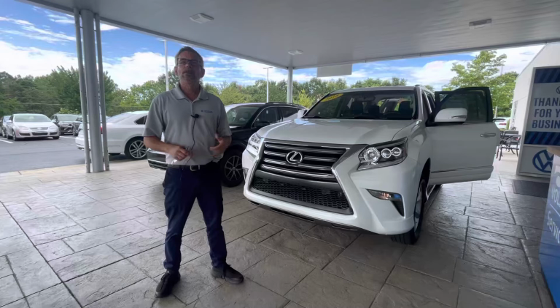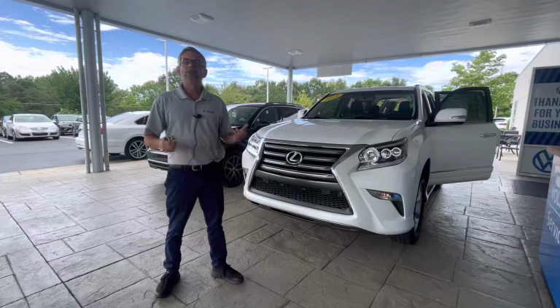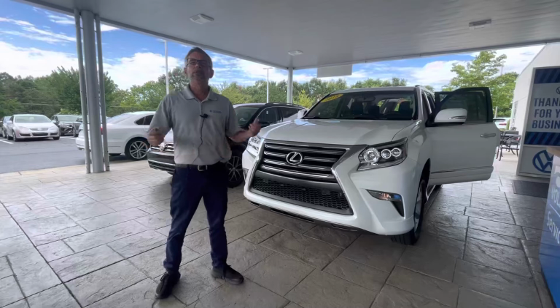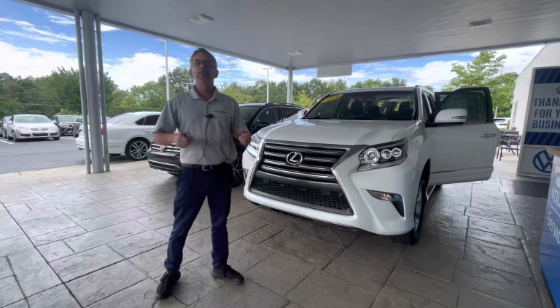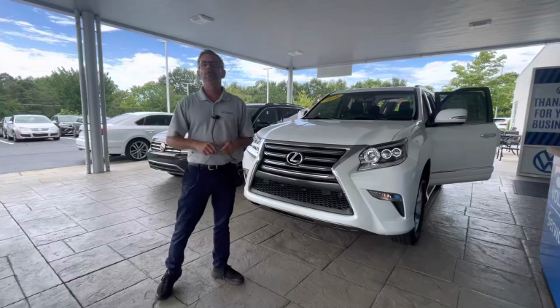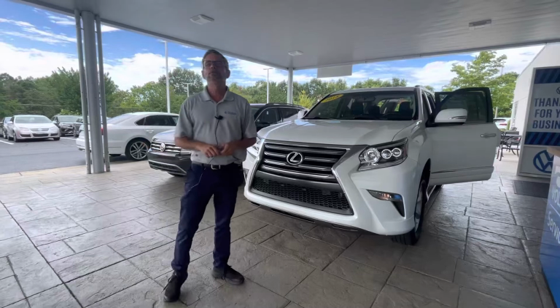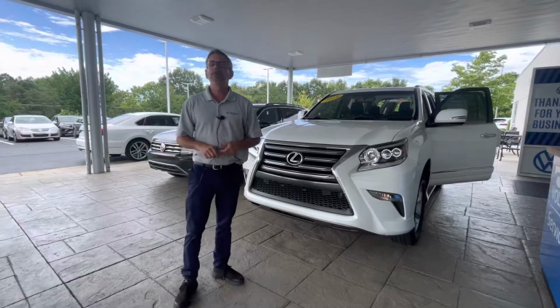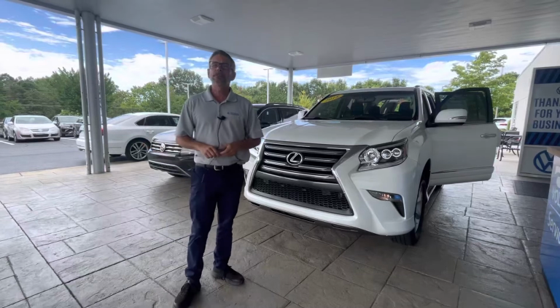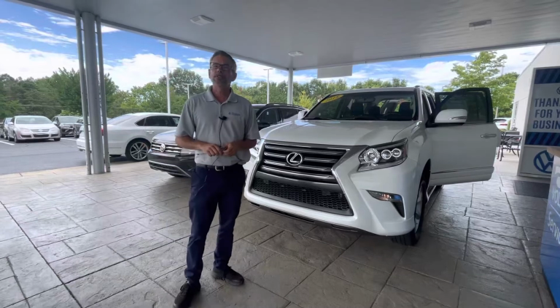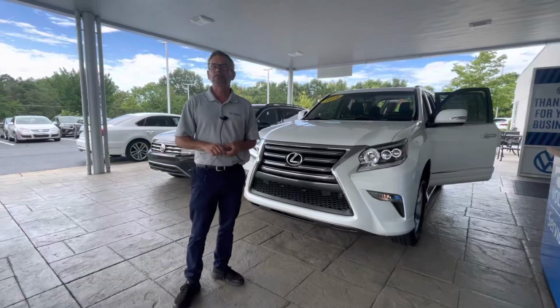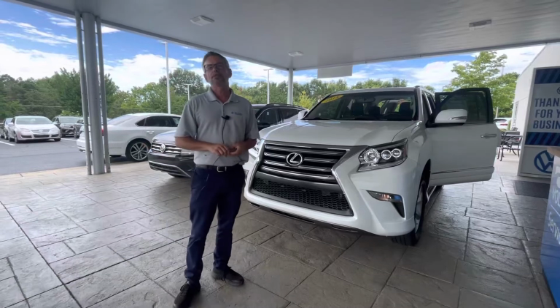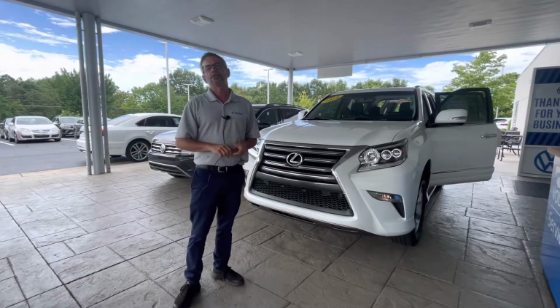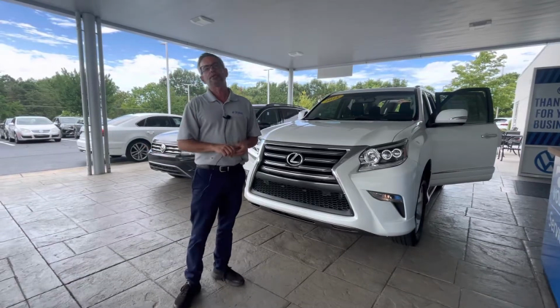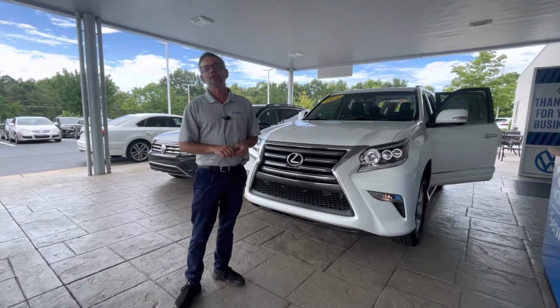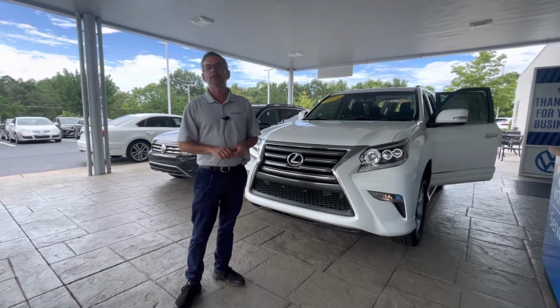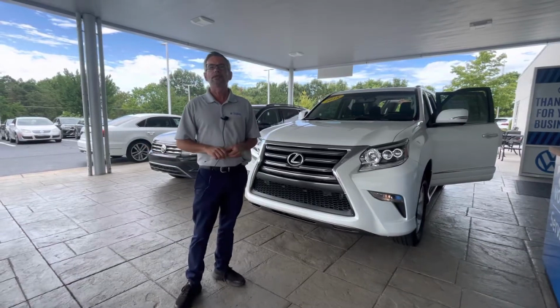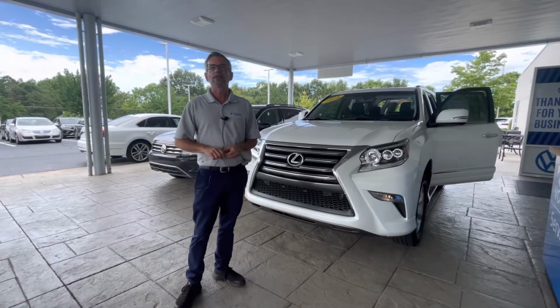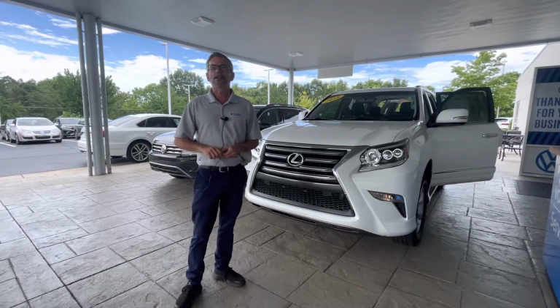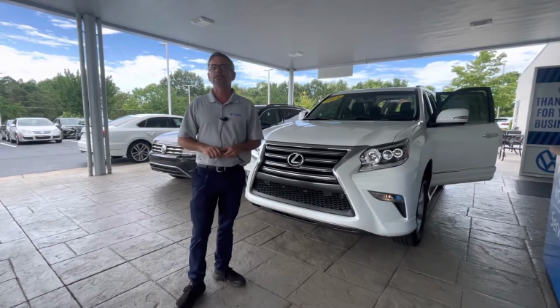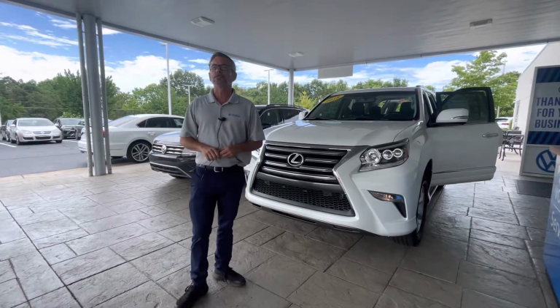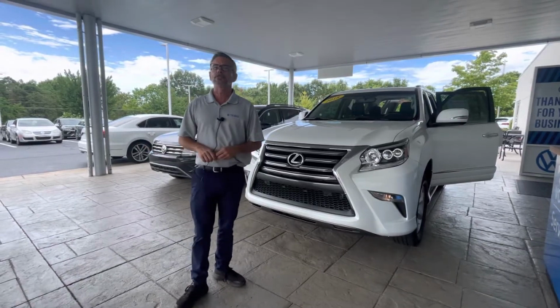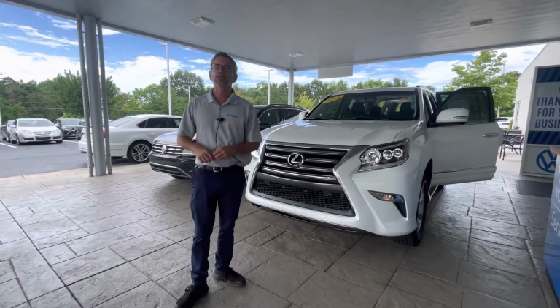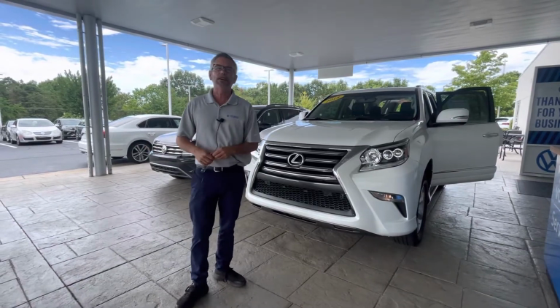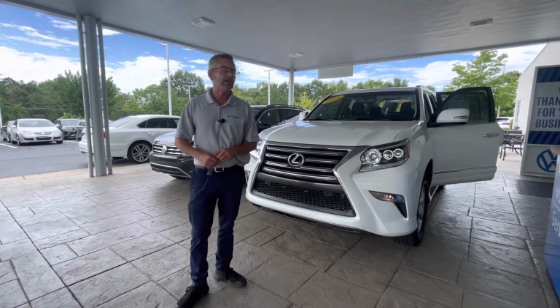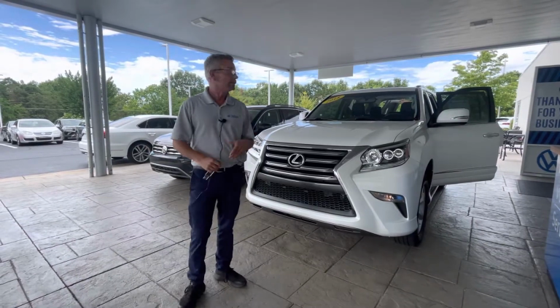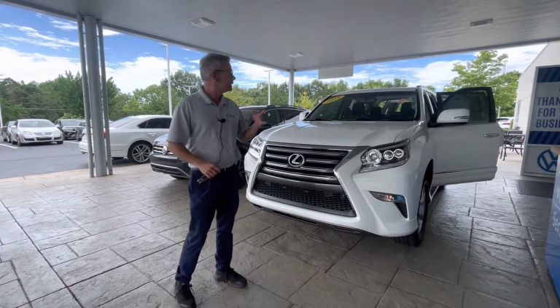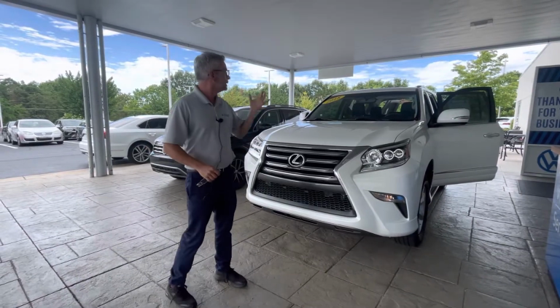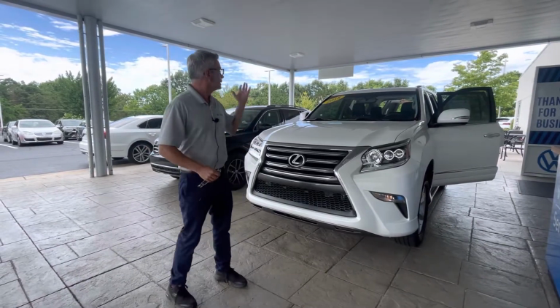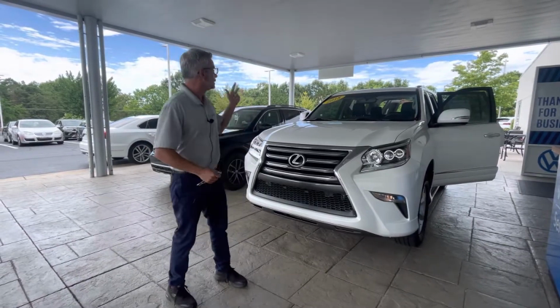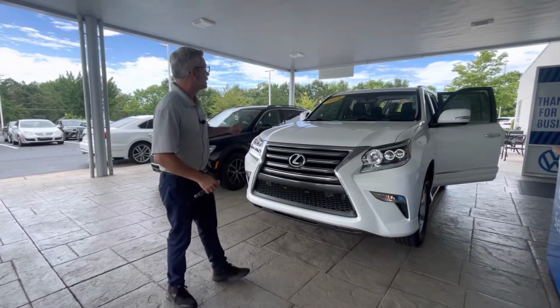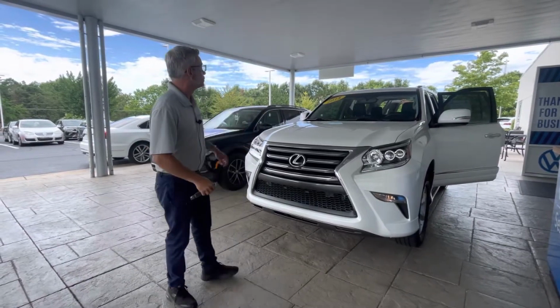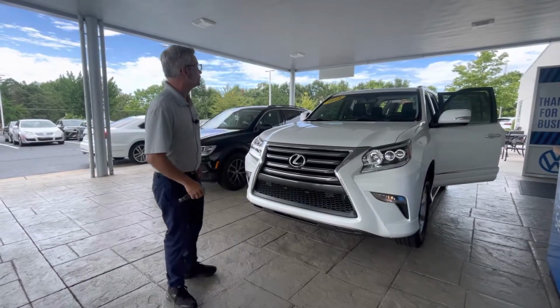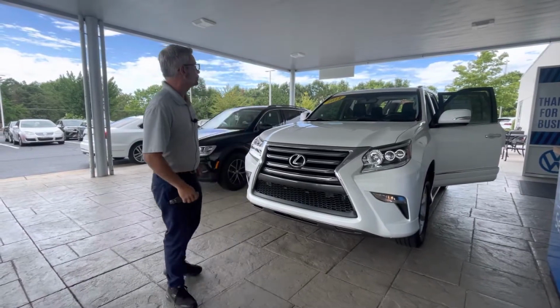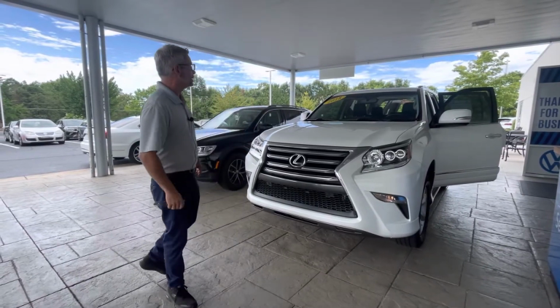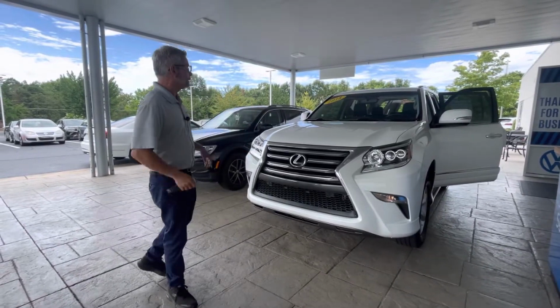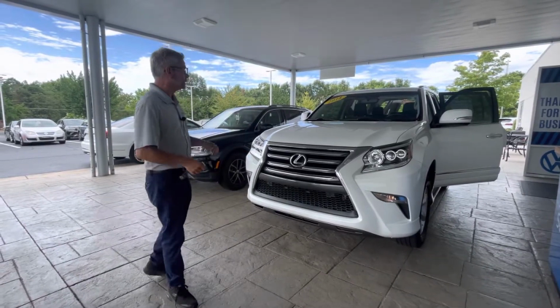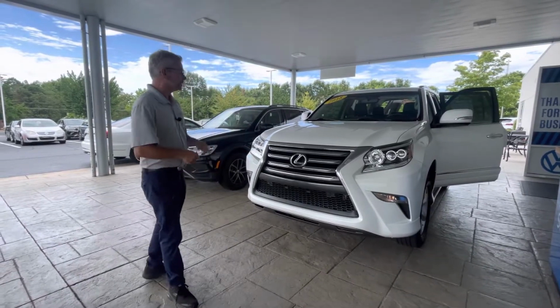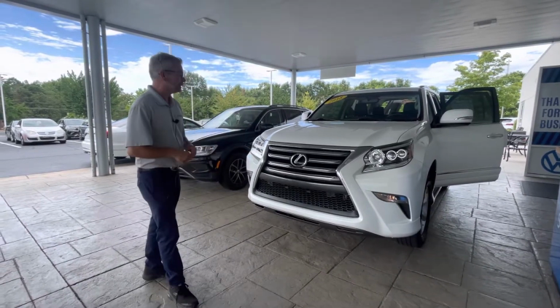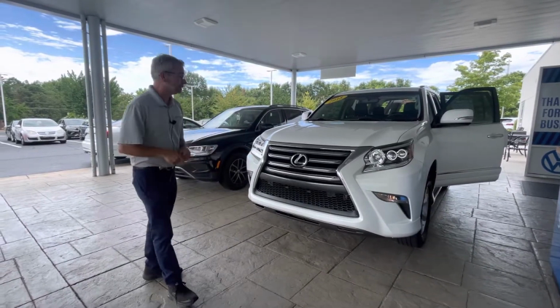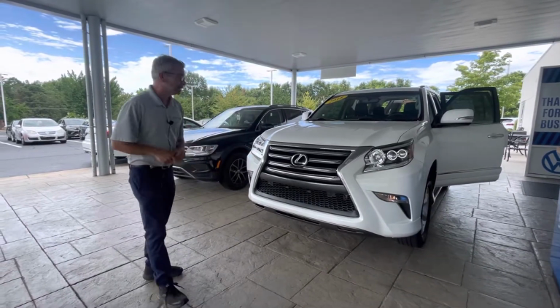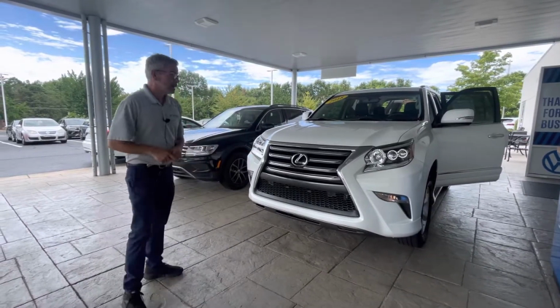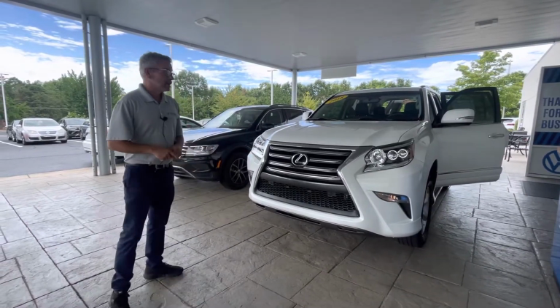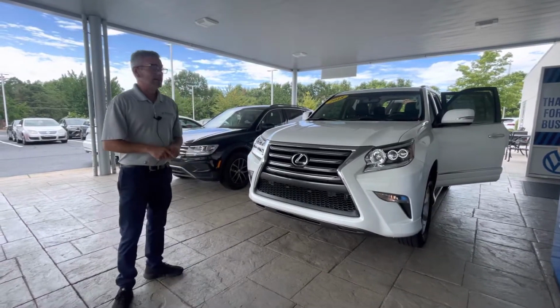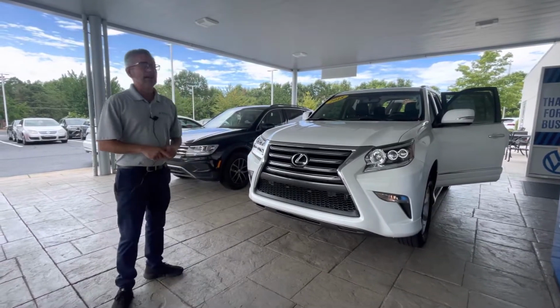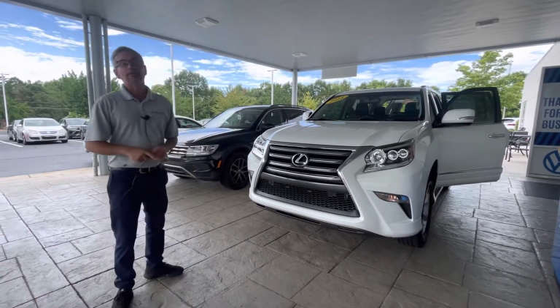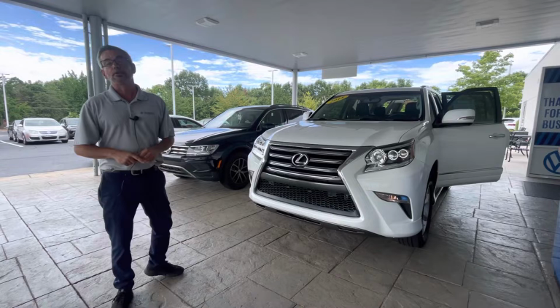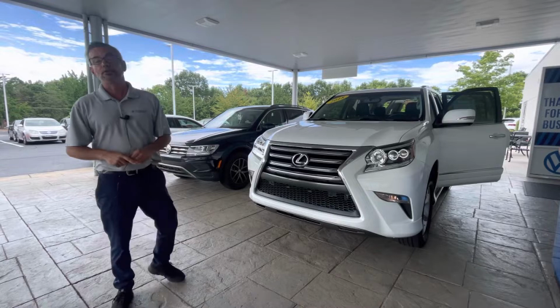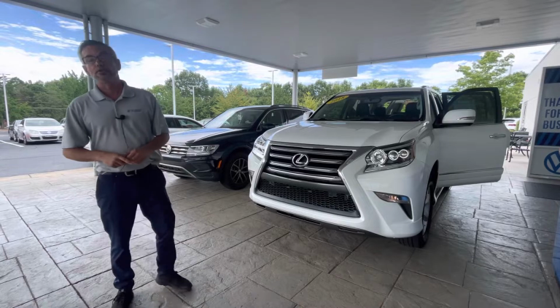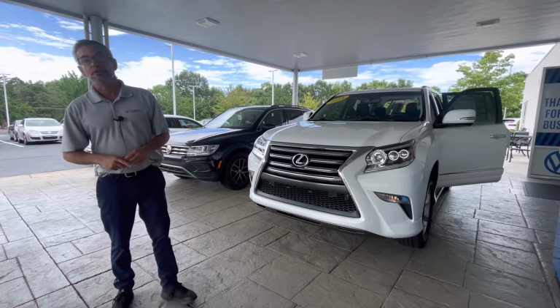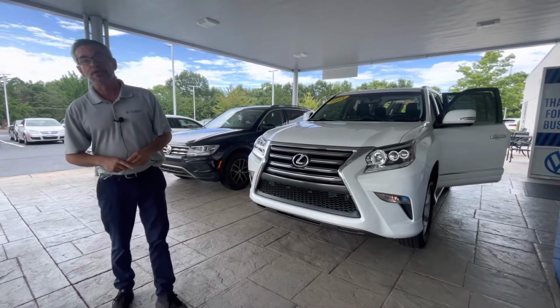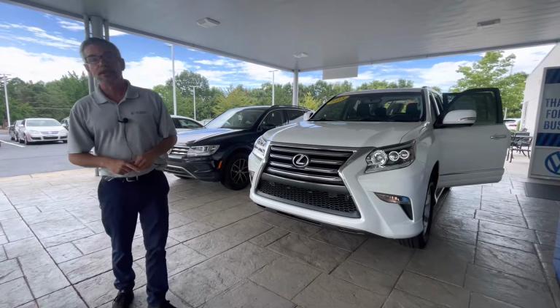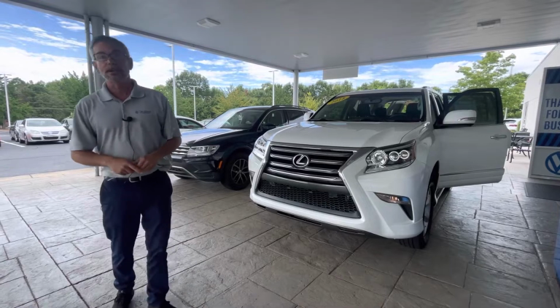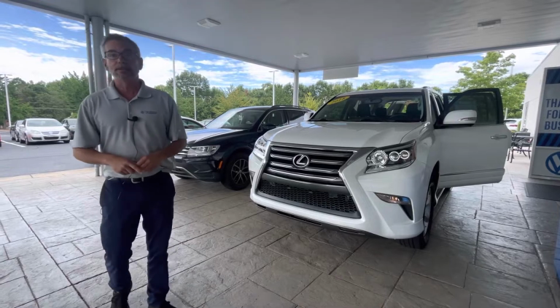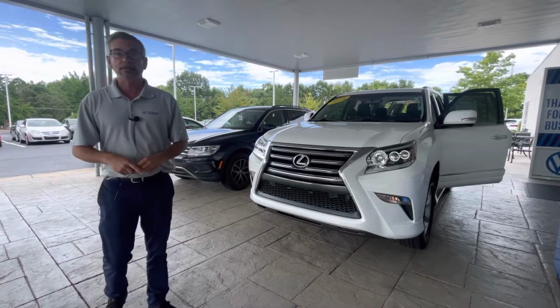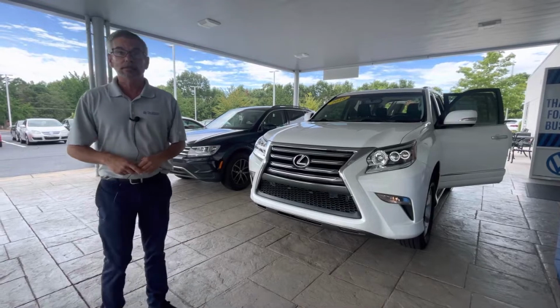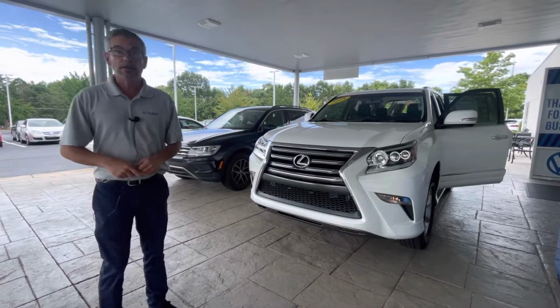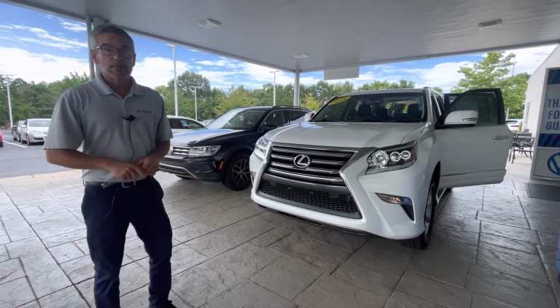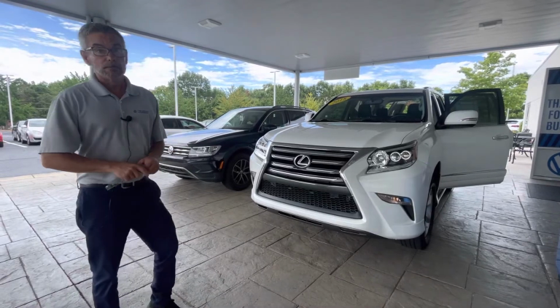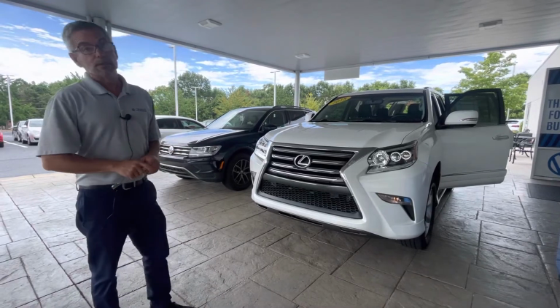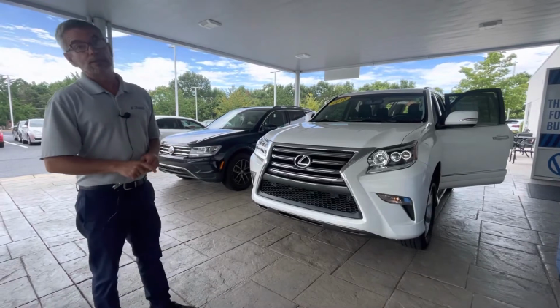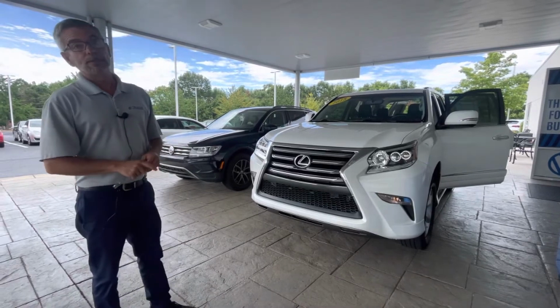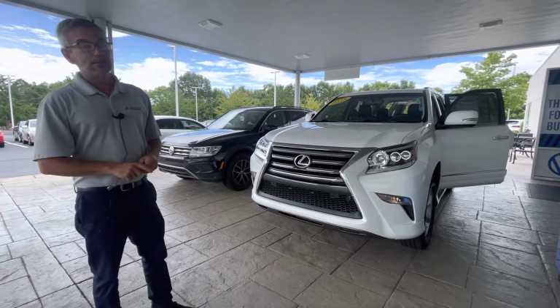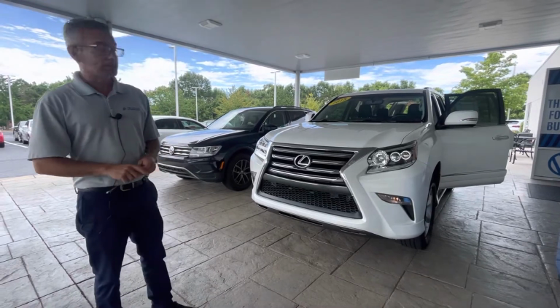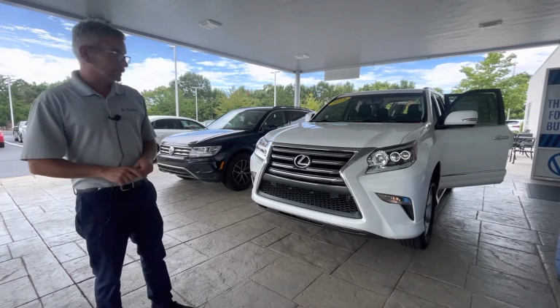Good afternoon. My name is Christian with Carolina Volkswagen, and this is our 2018 Lexus GS460.